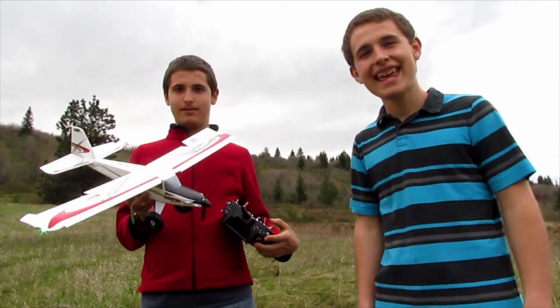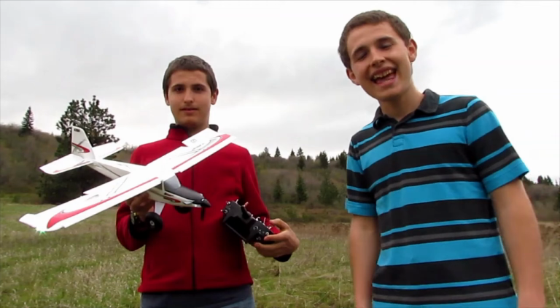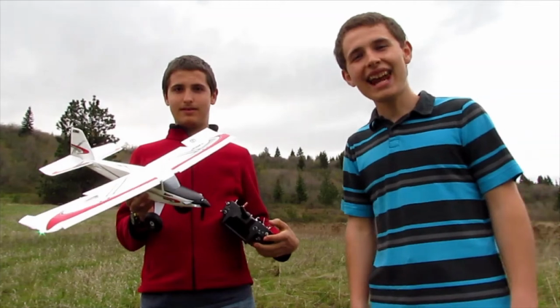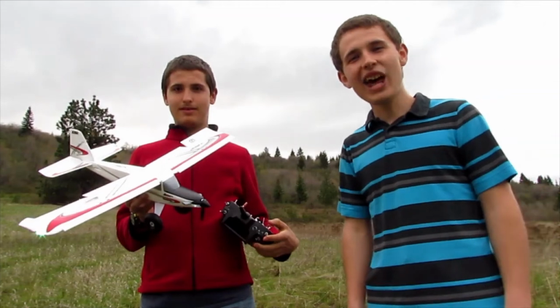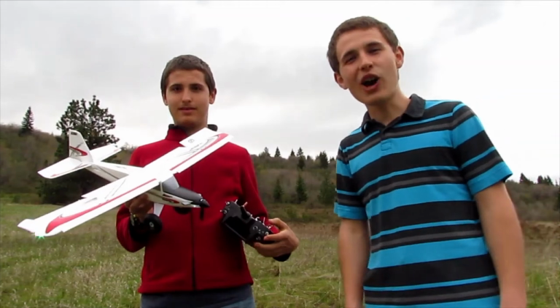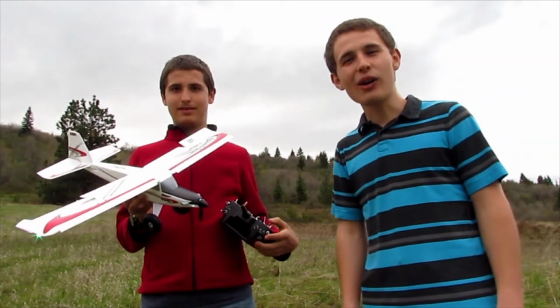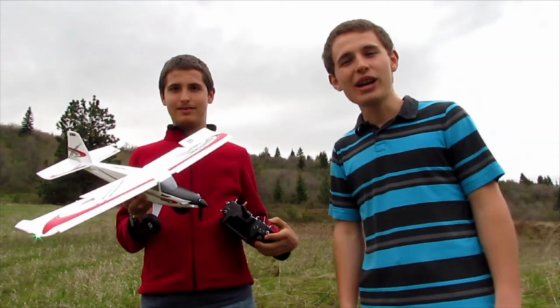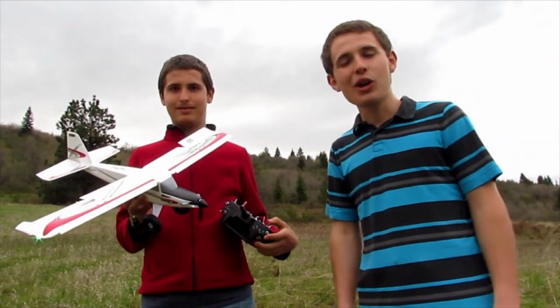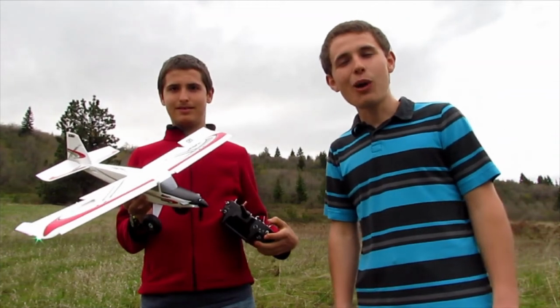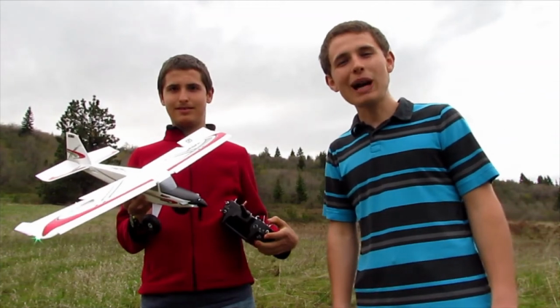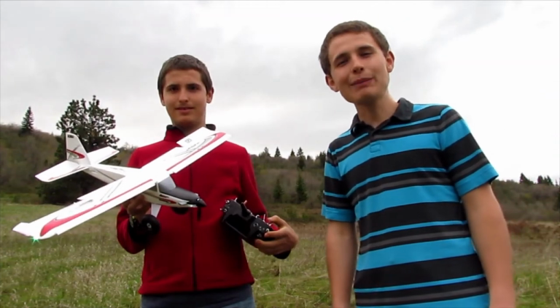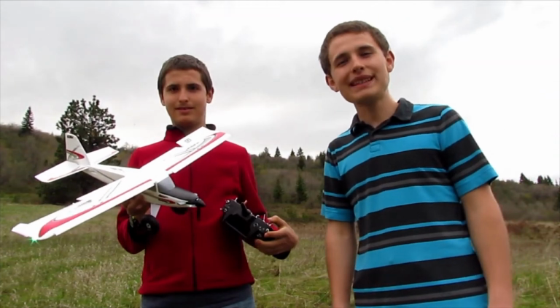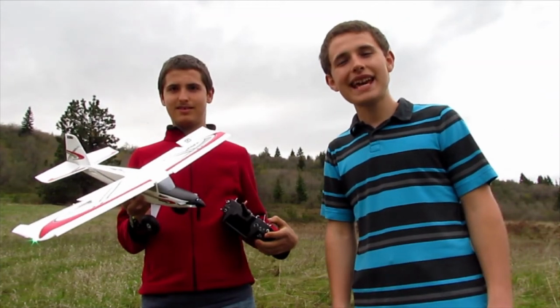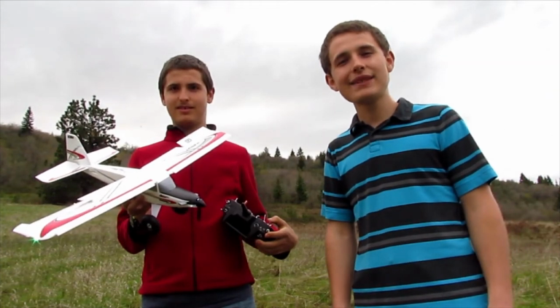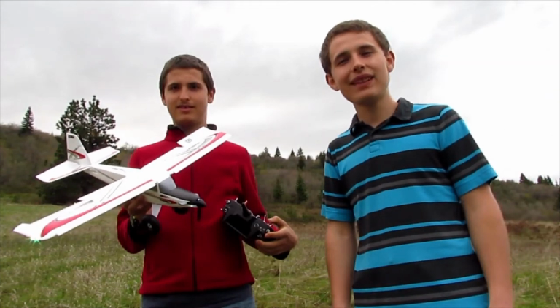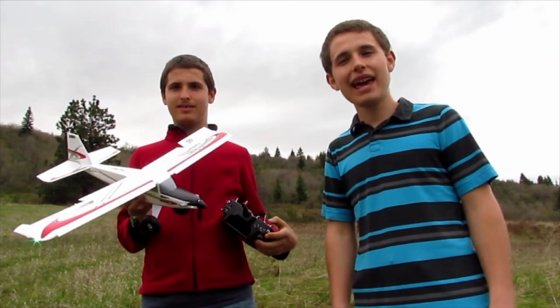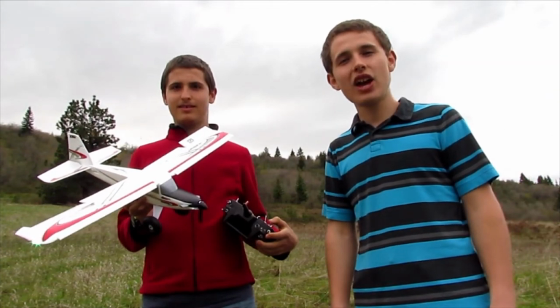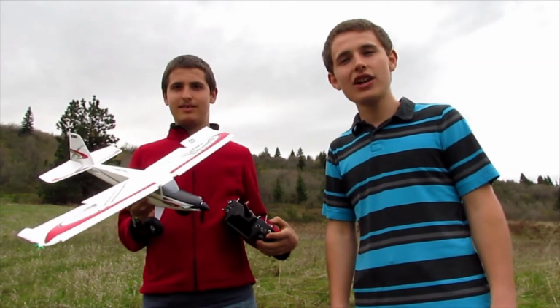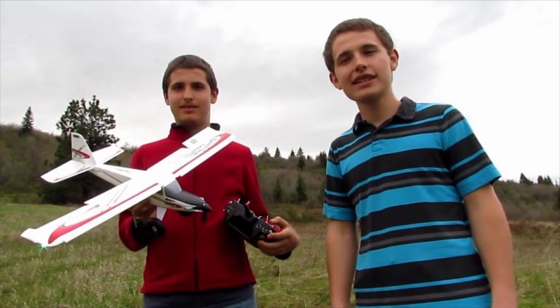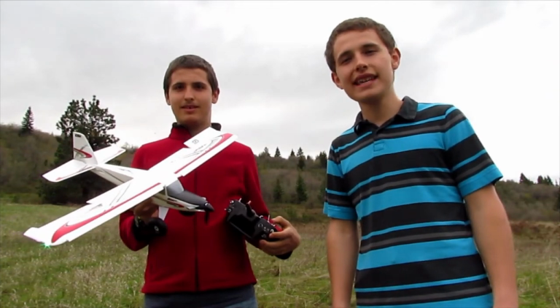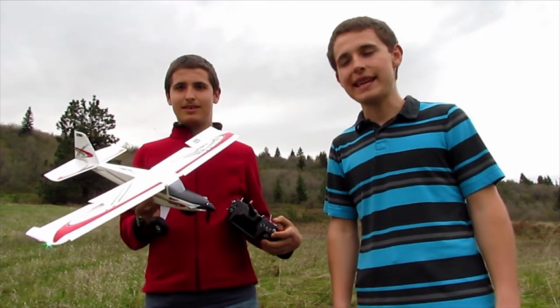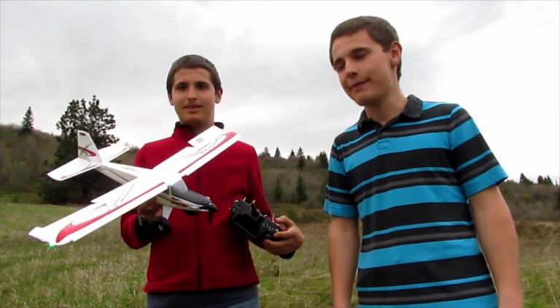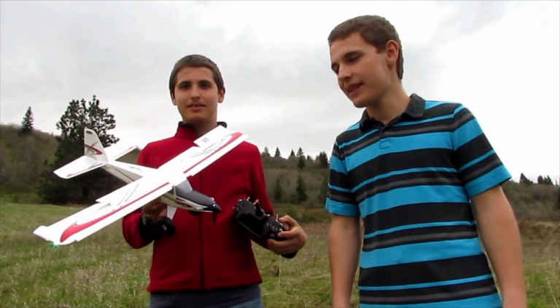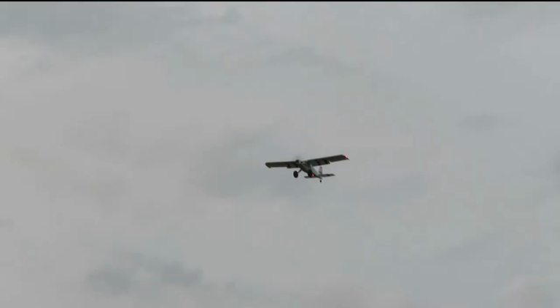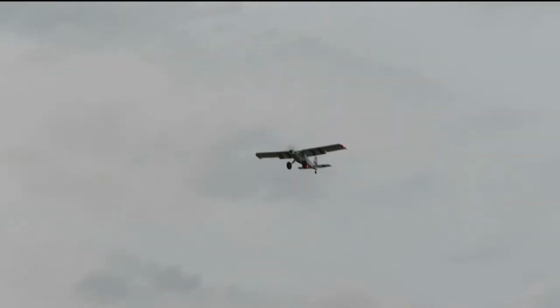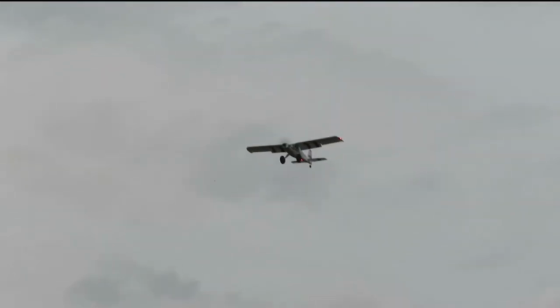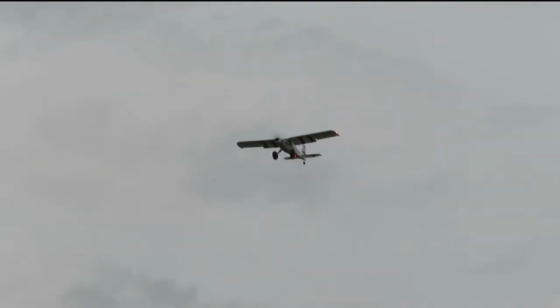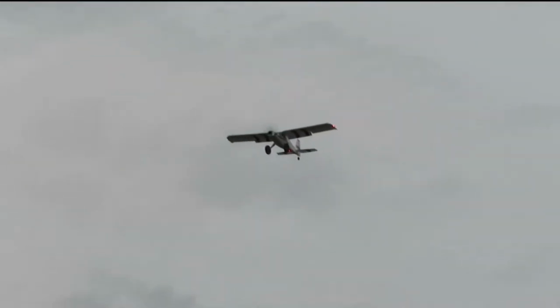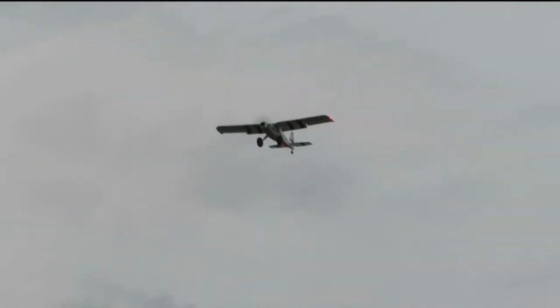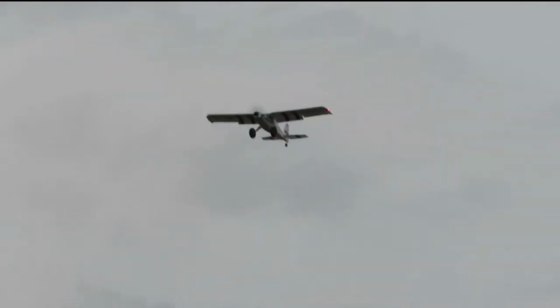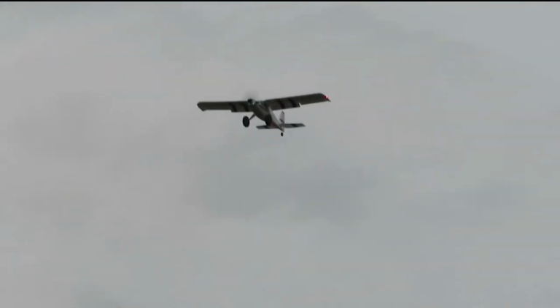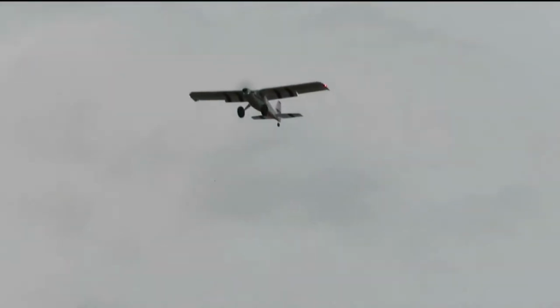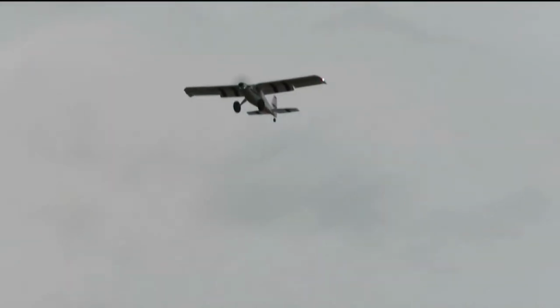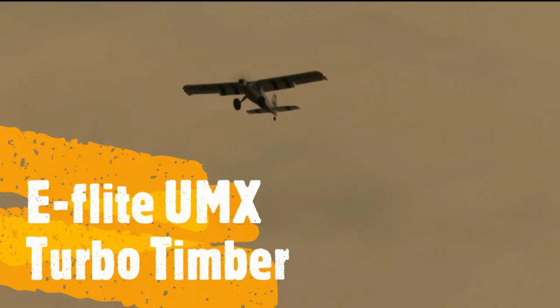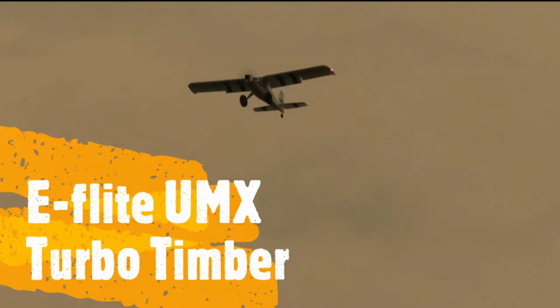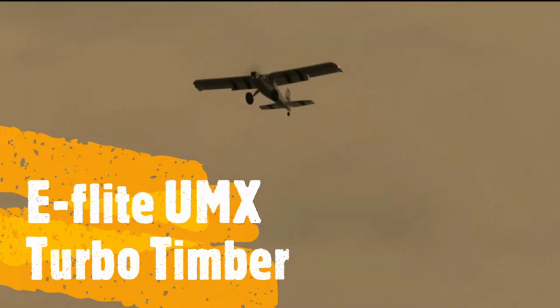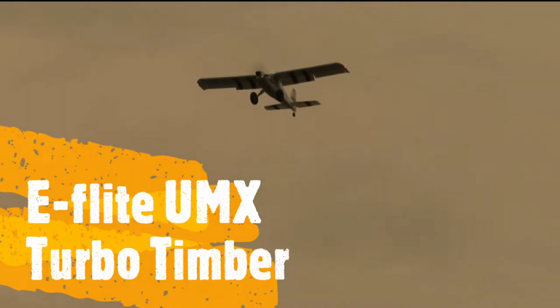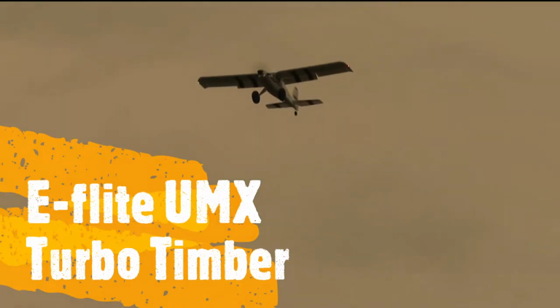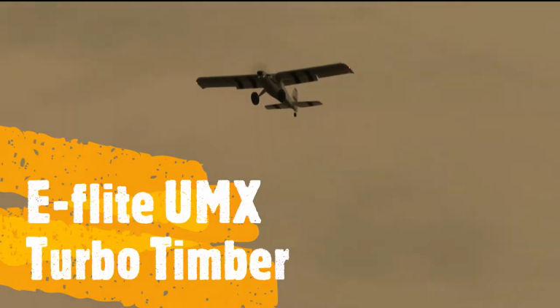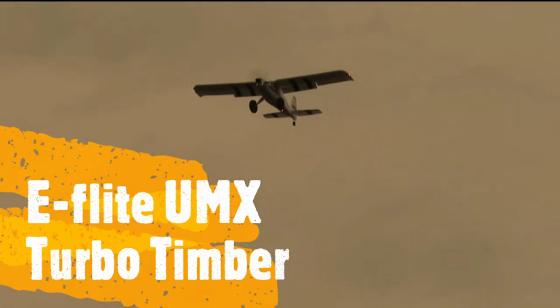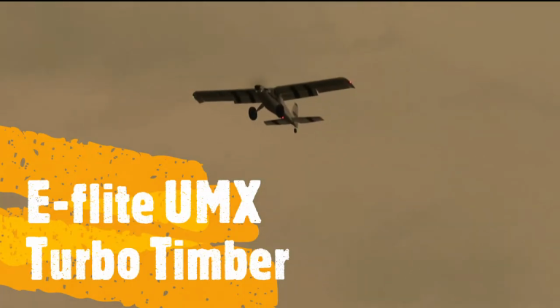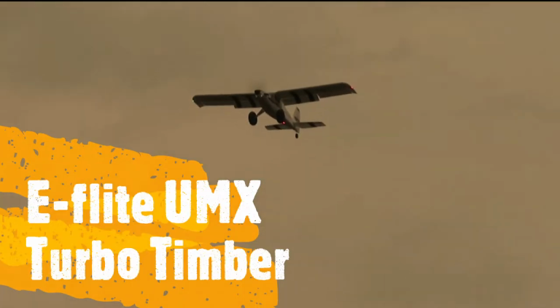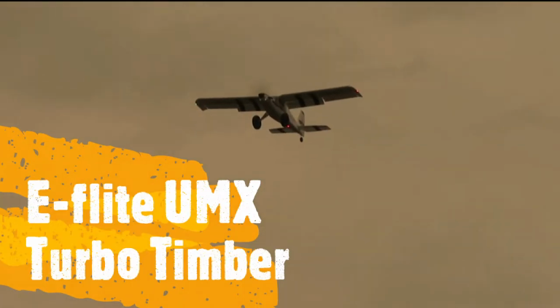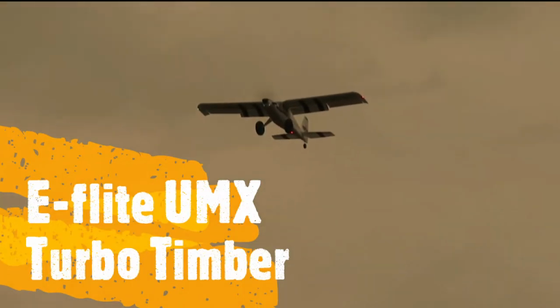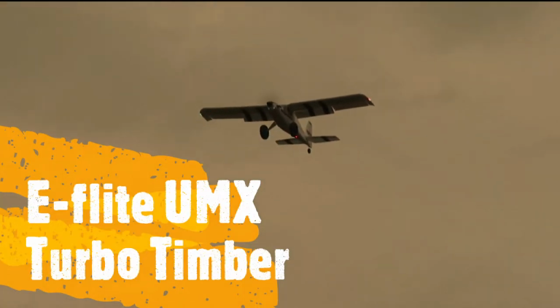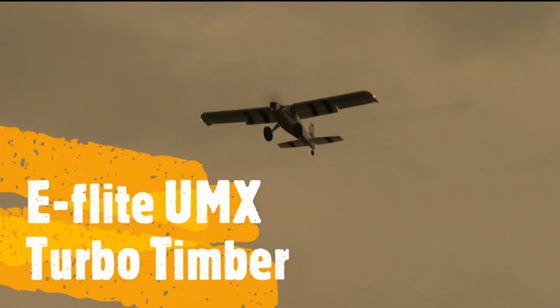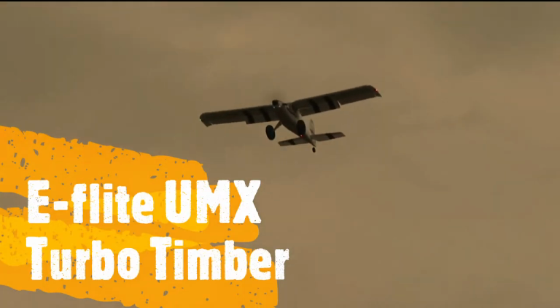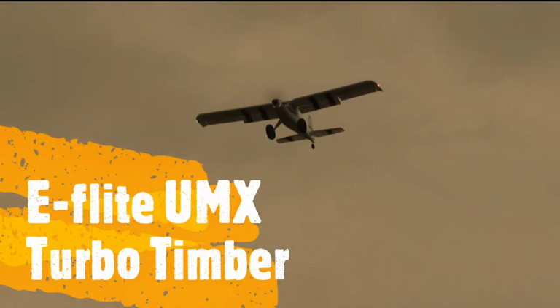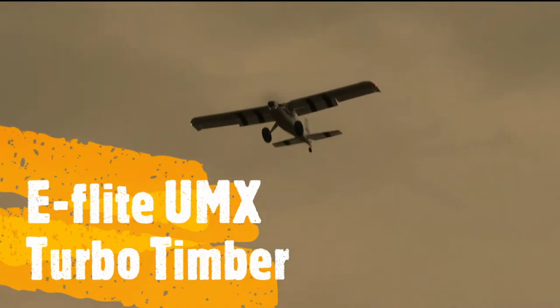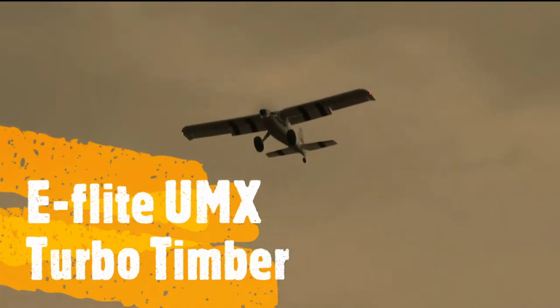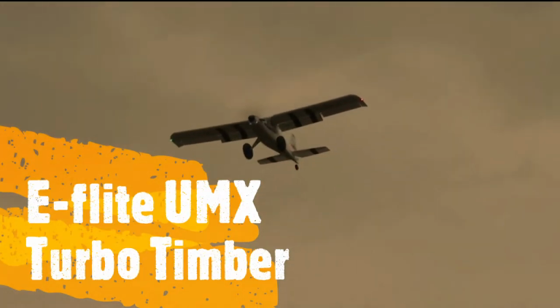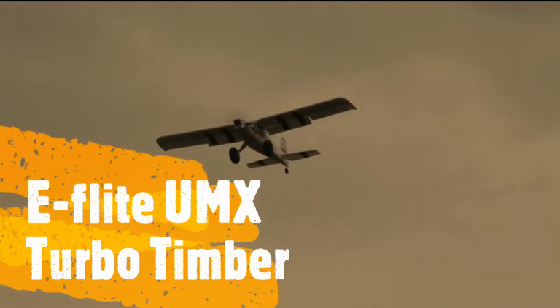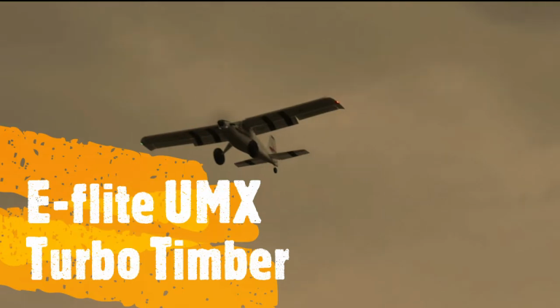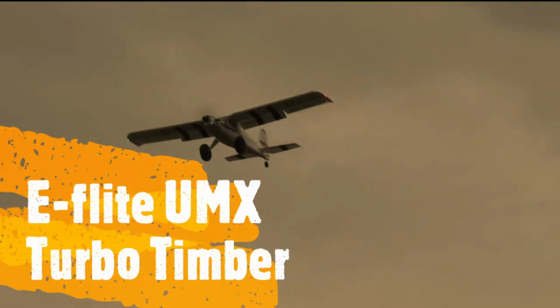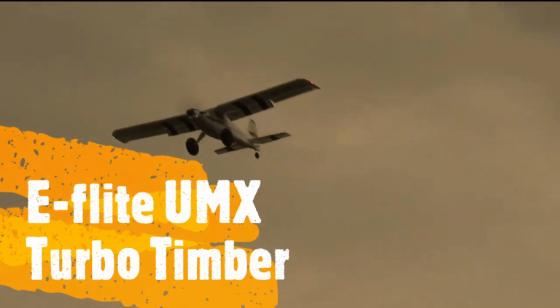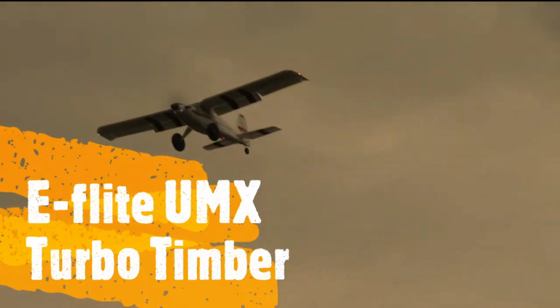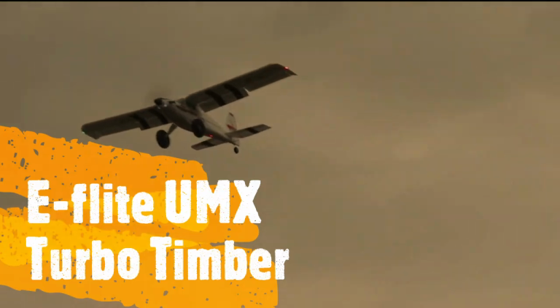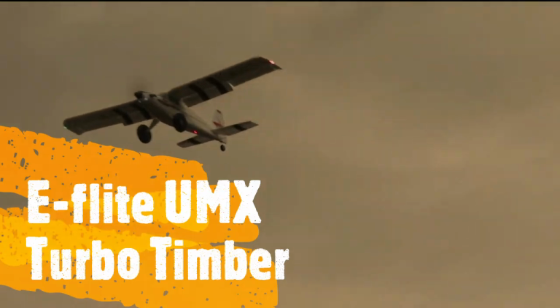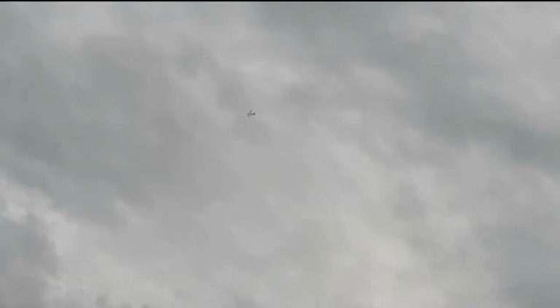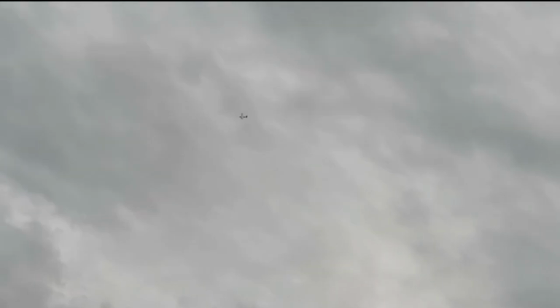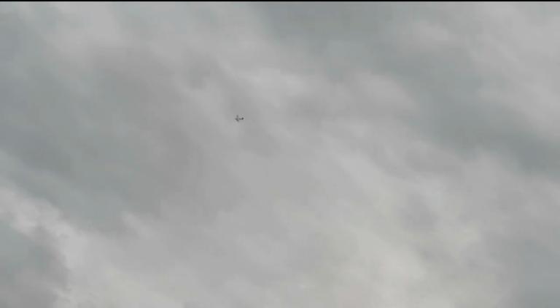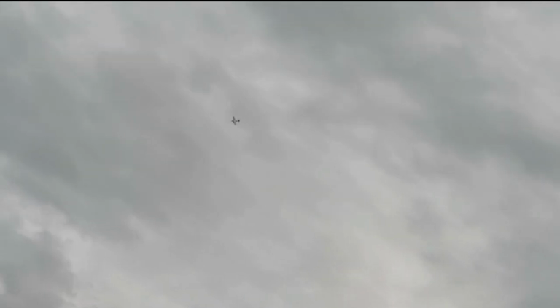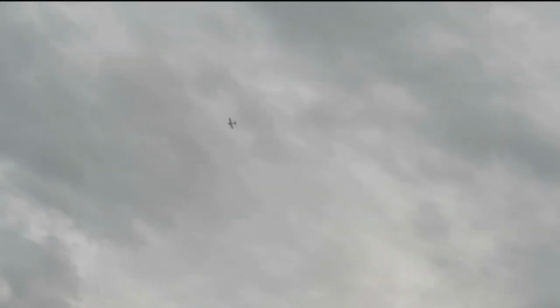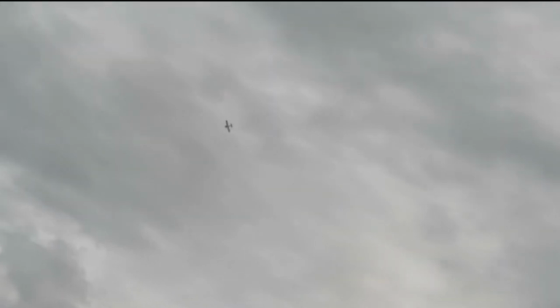Hello, welcome to TestFly RC. In this video, my brother is going to fly his UMX Turbo Timber.